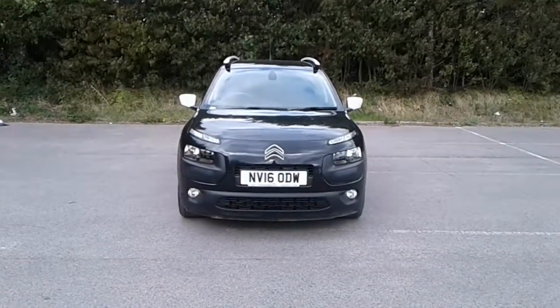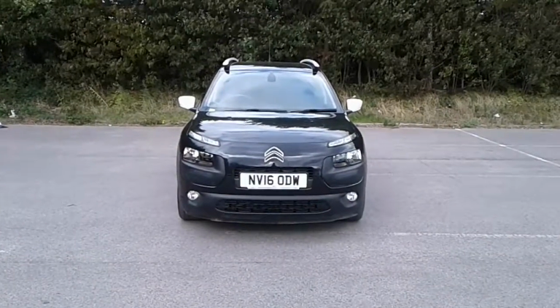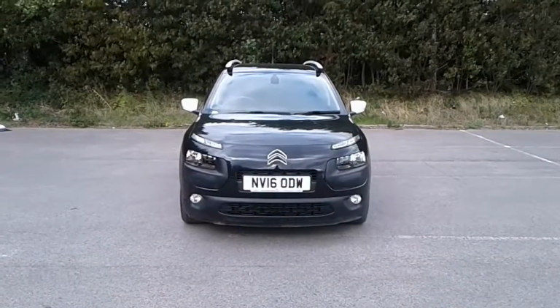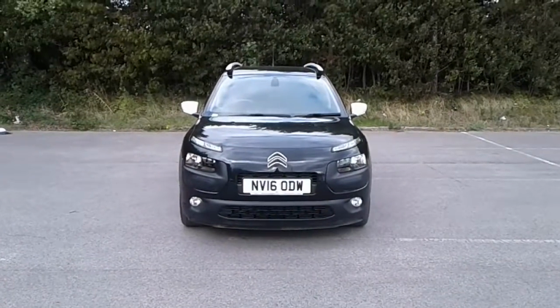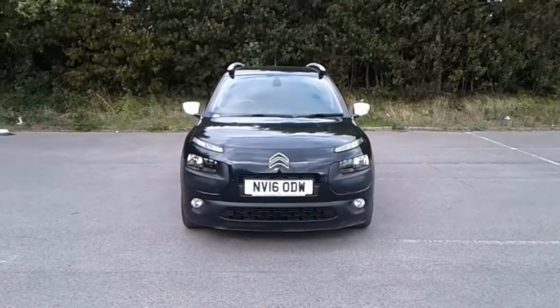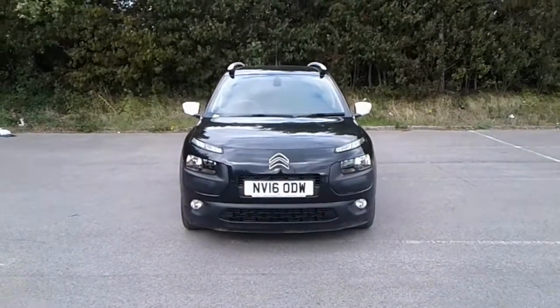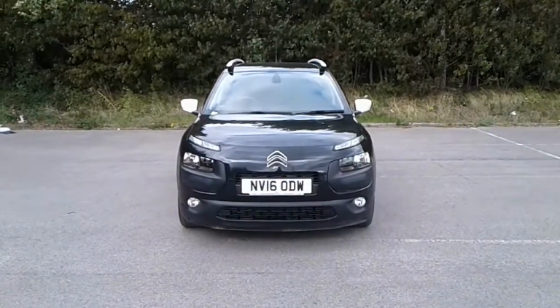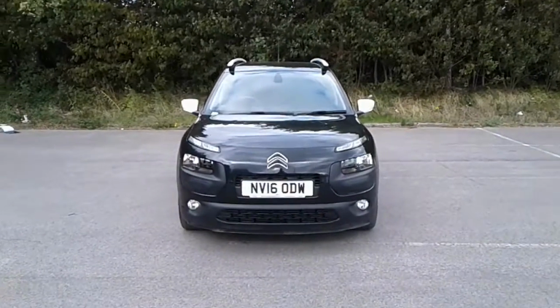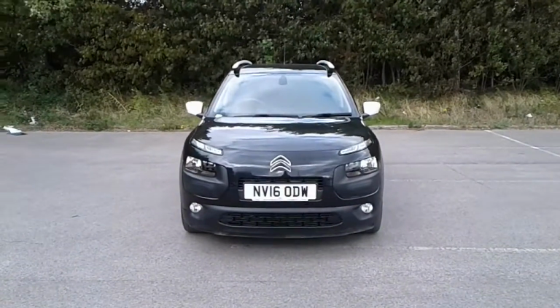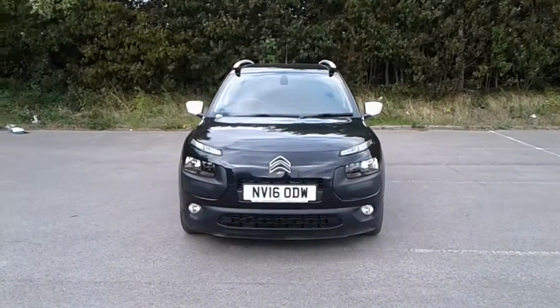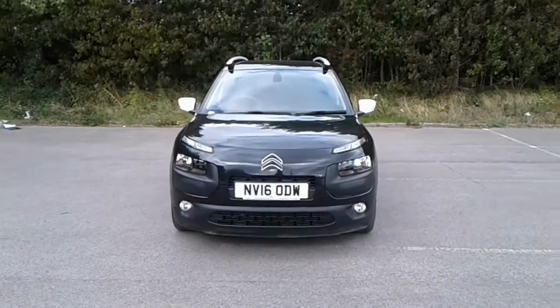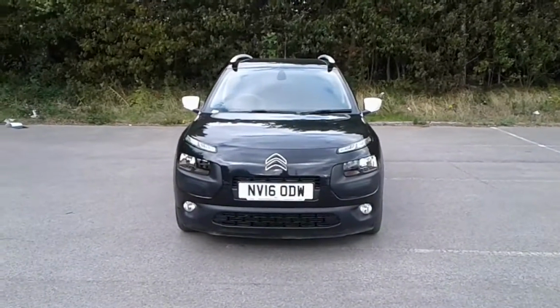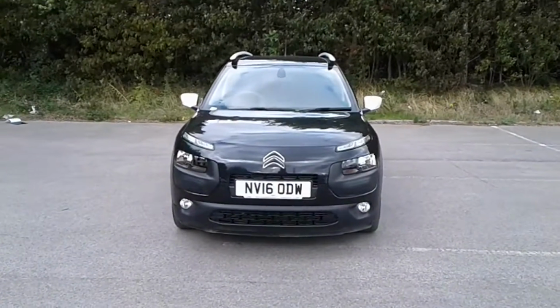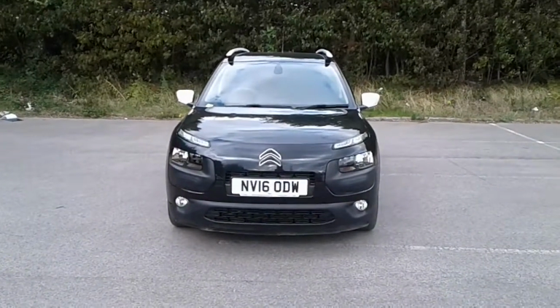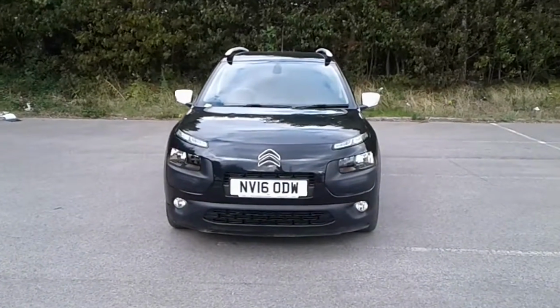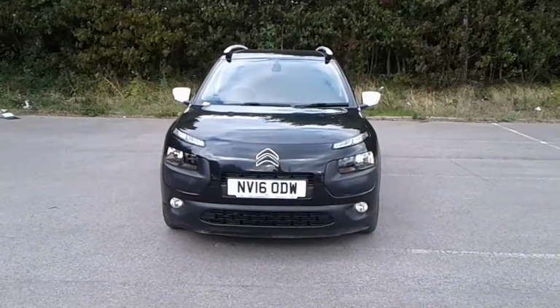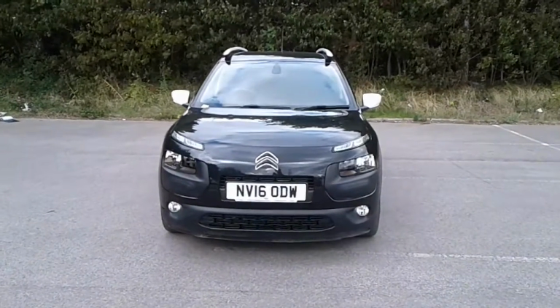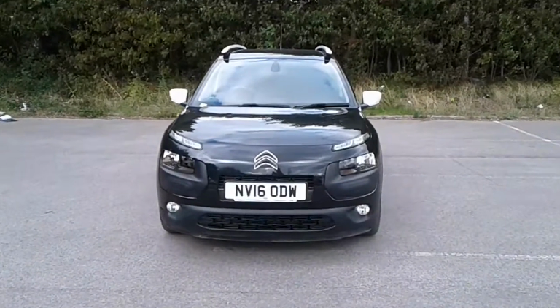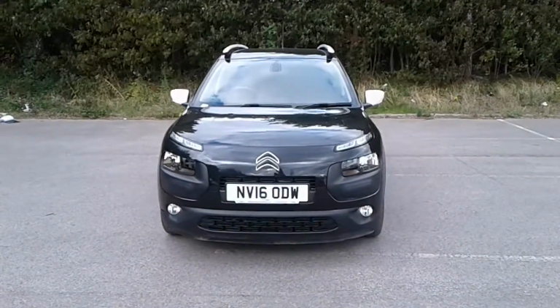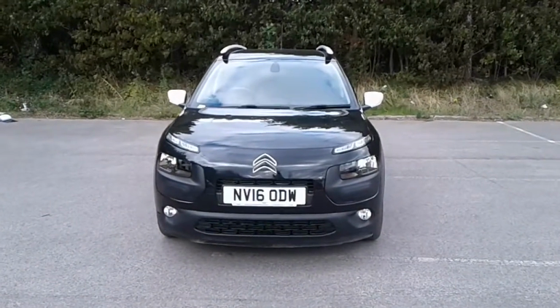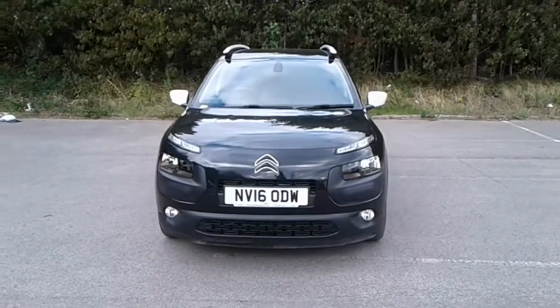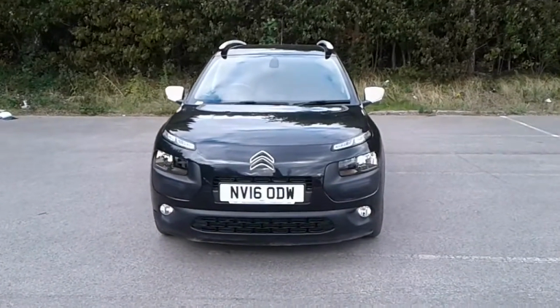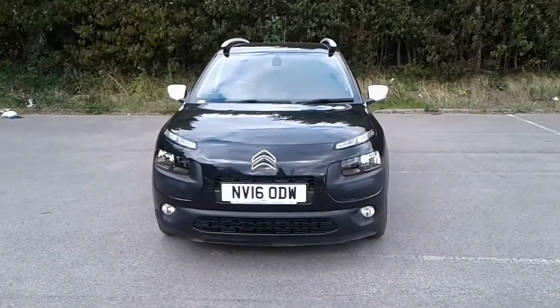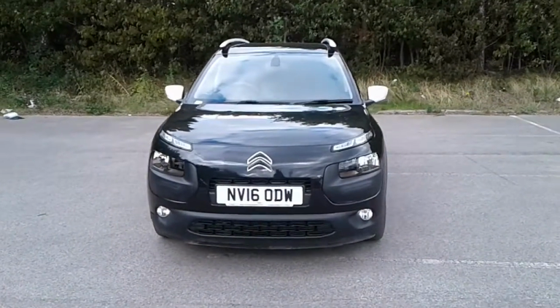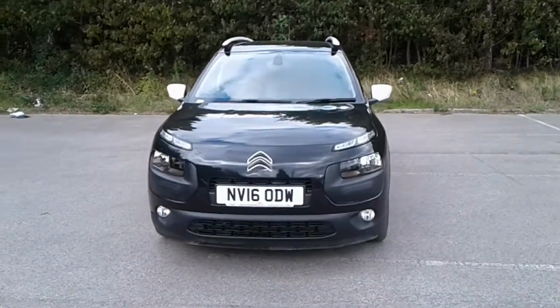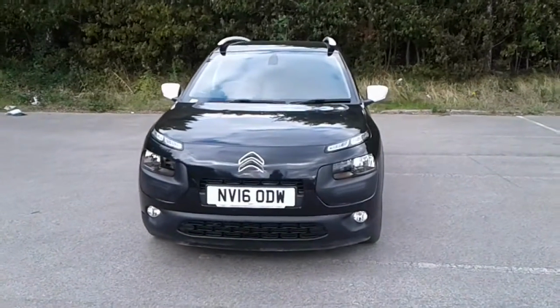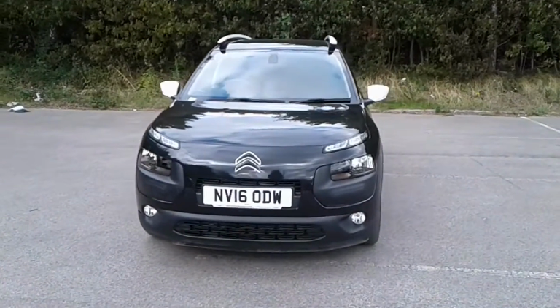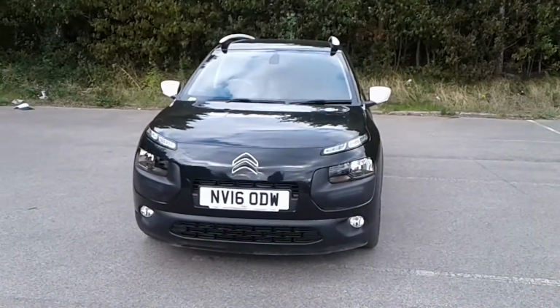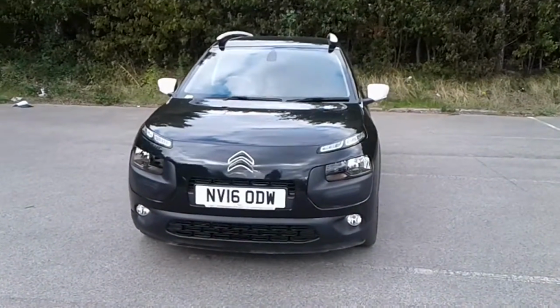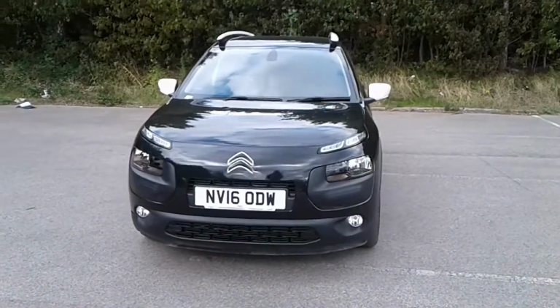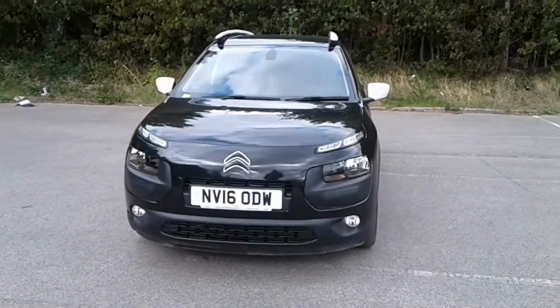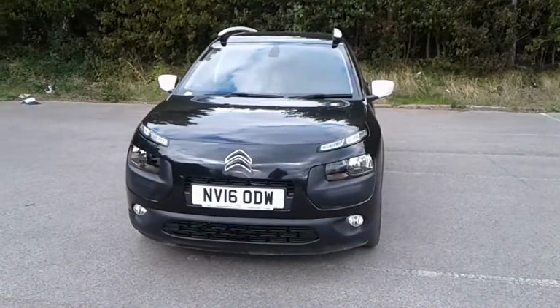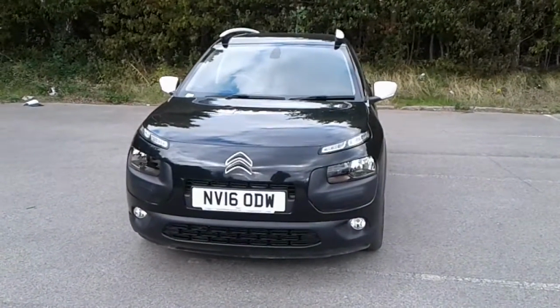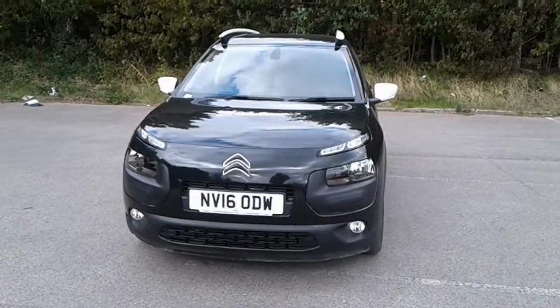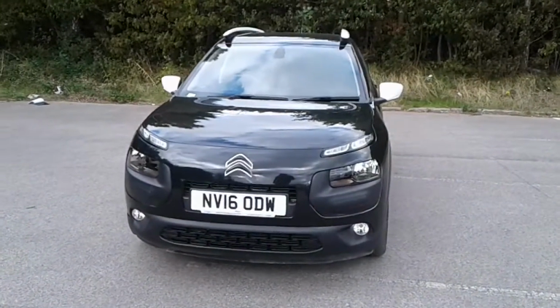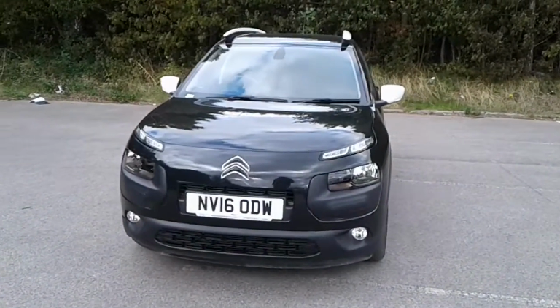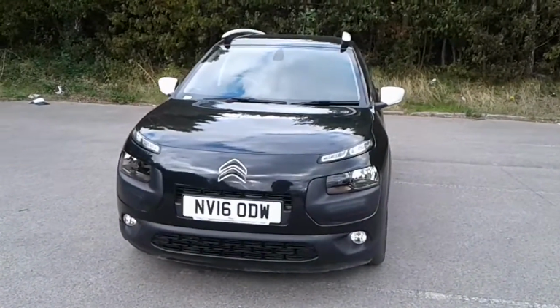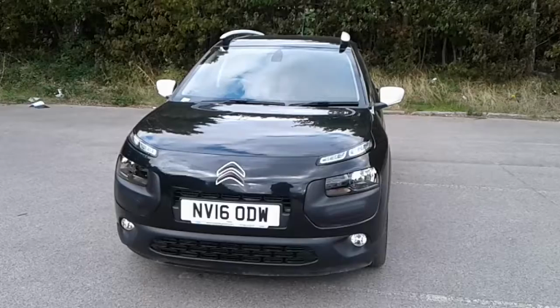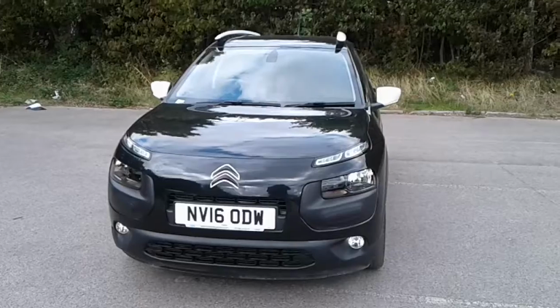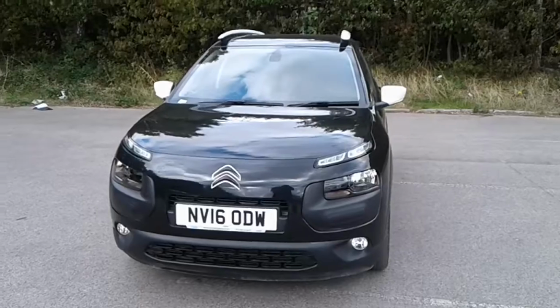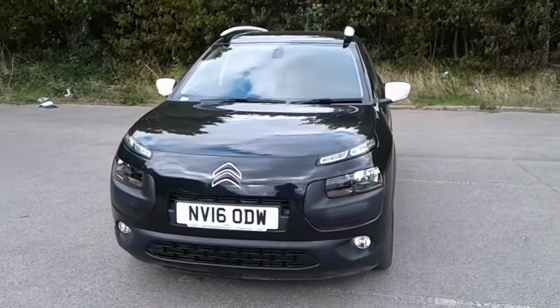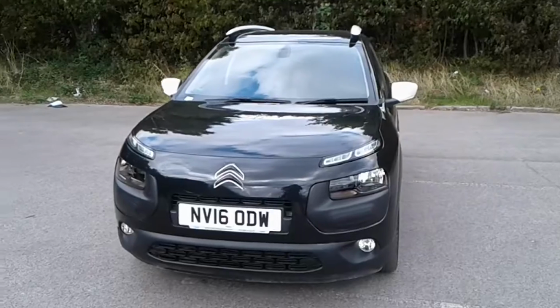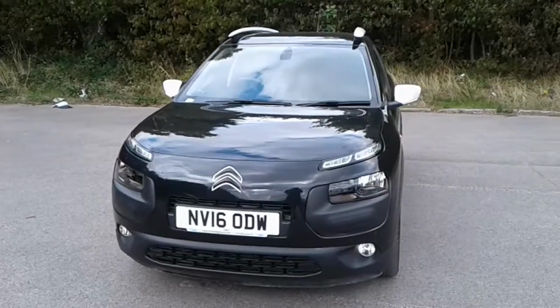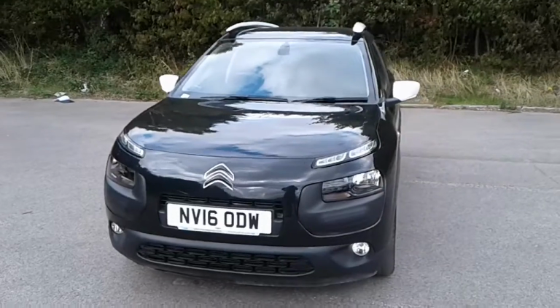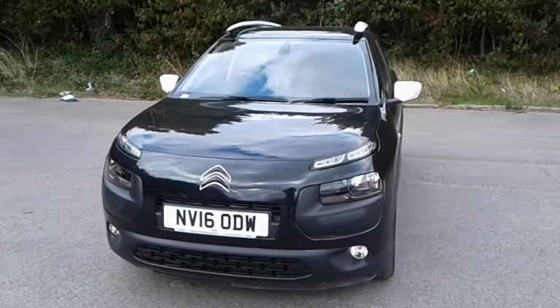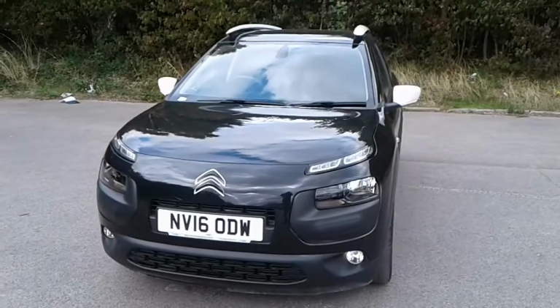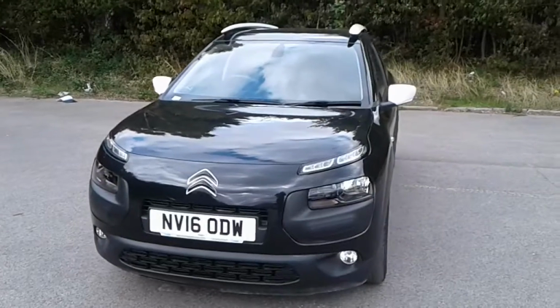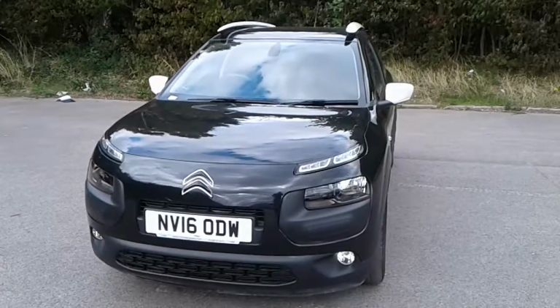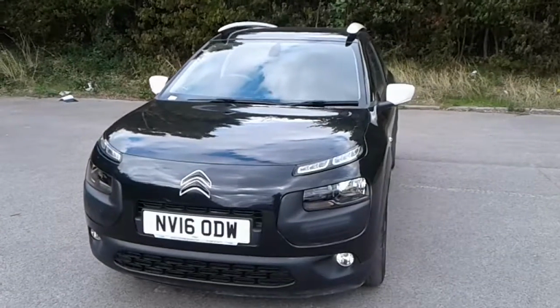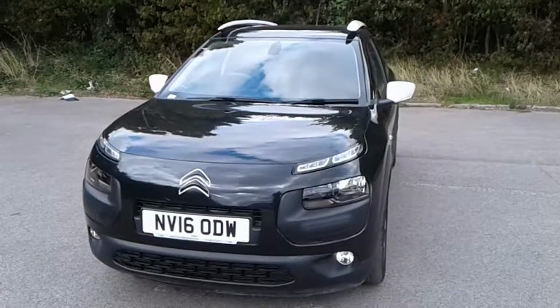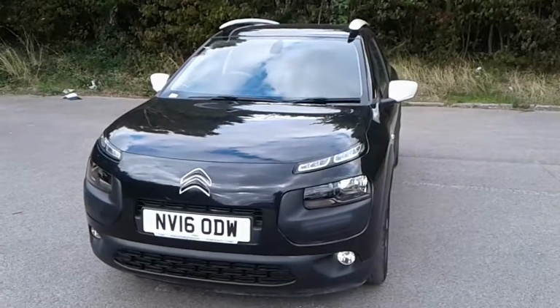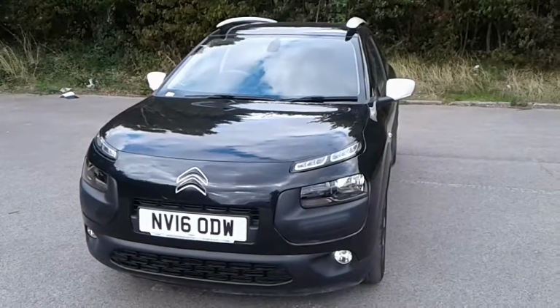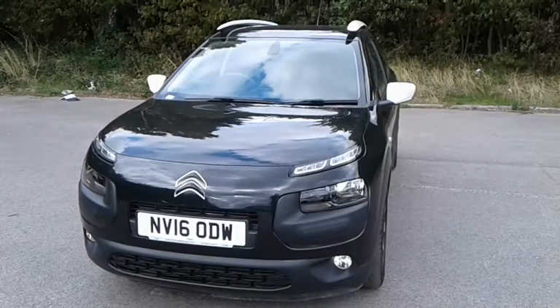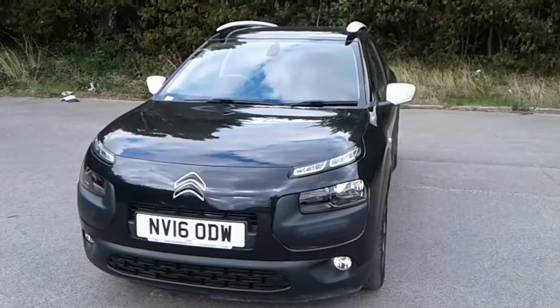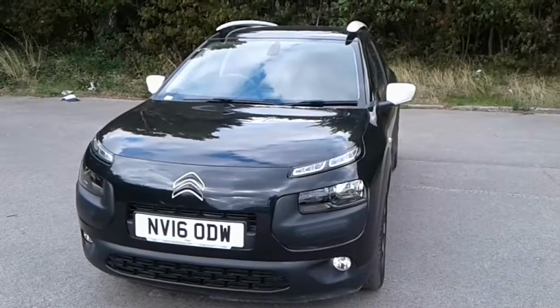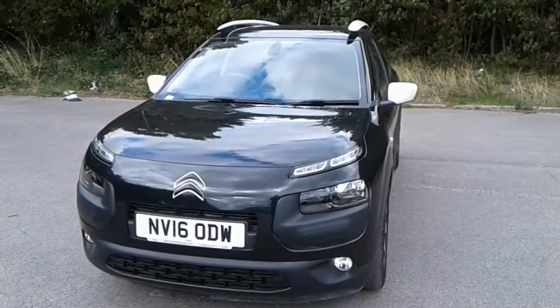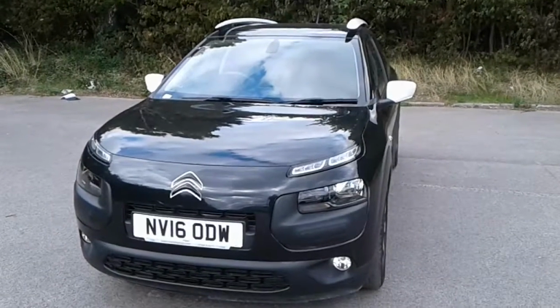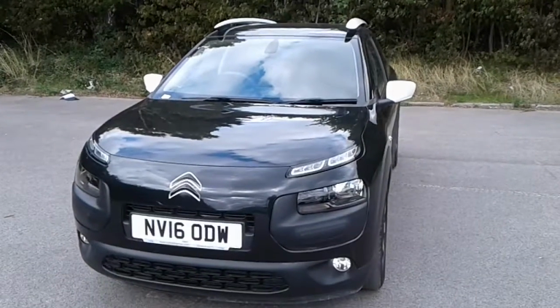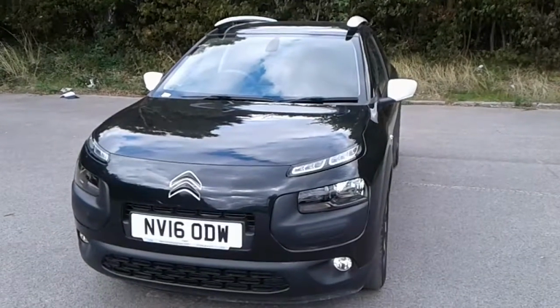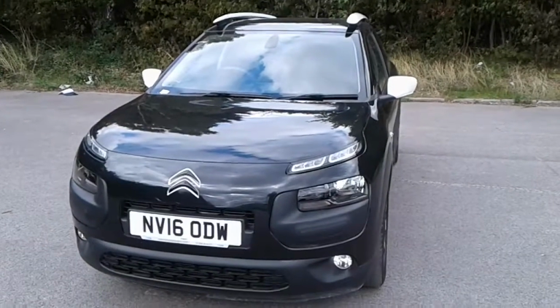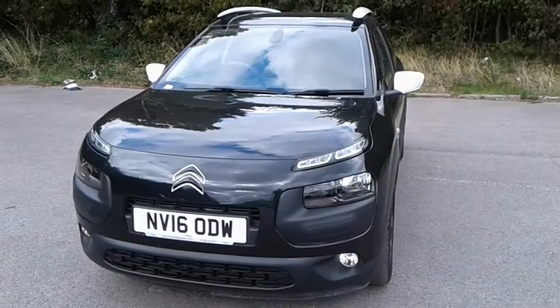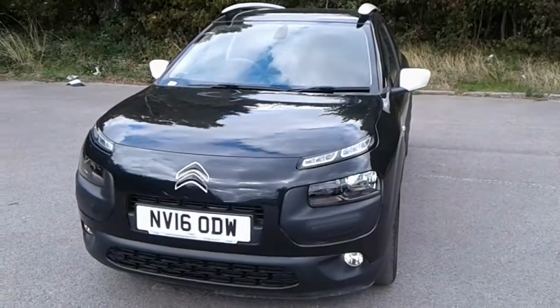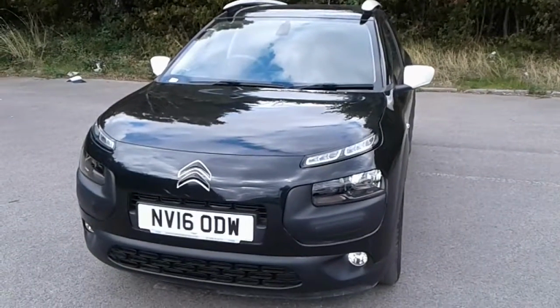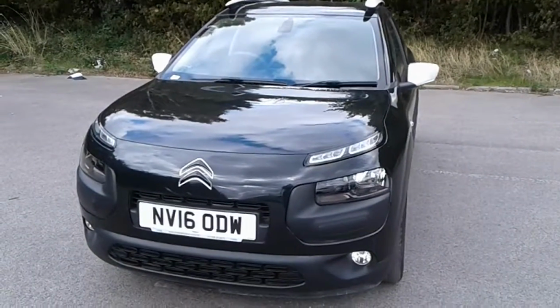Welcome to Citroen. My name is Trish Brown, and here we have a 2016 Citroen C4 Cactus.